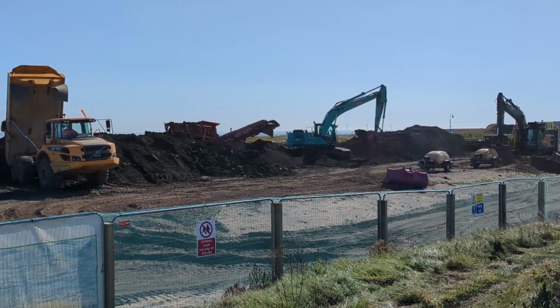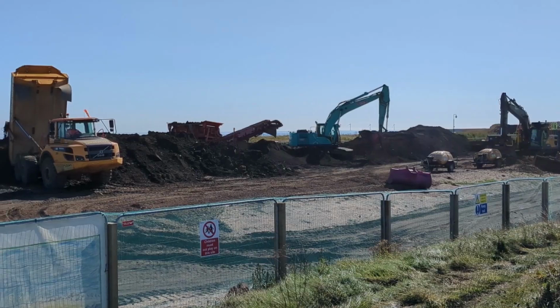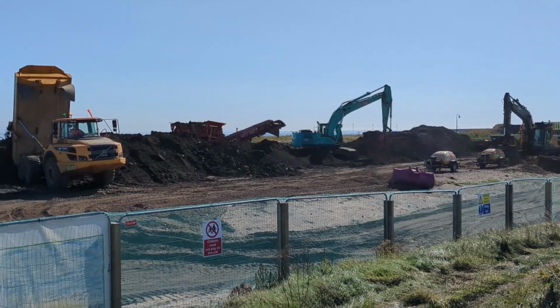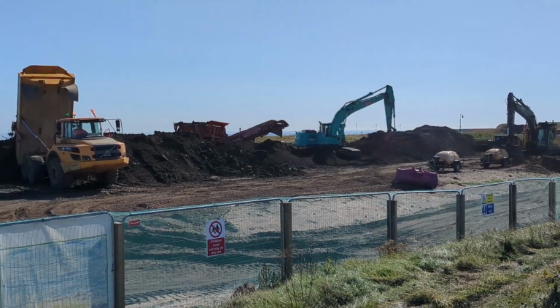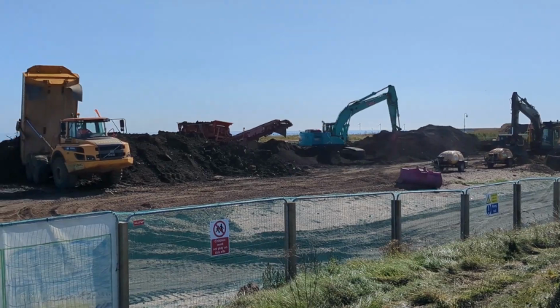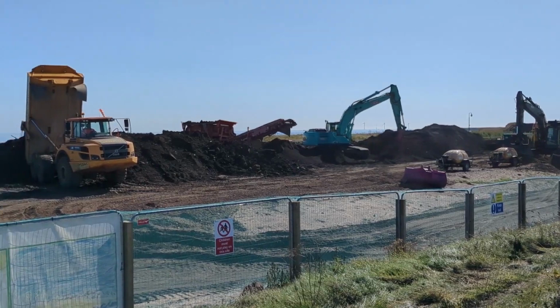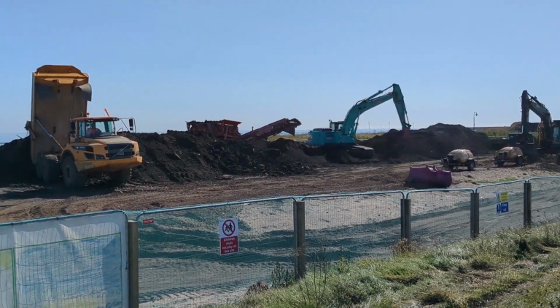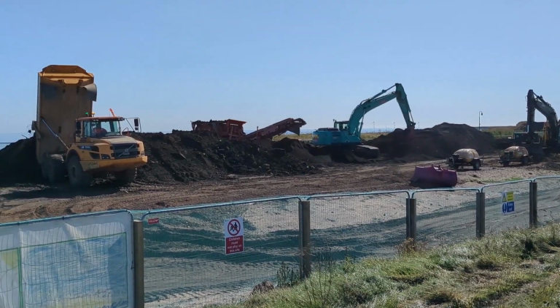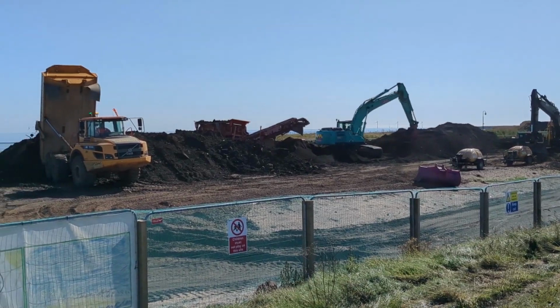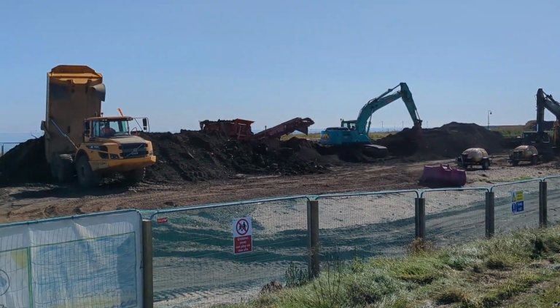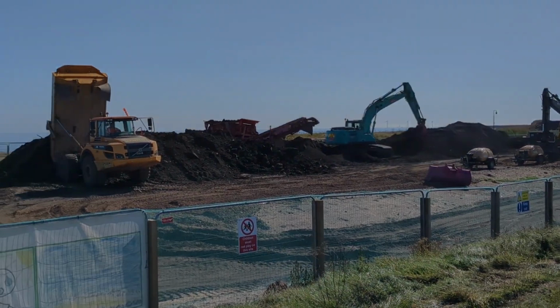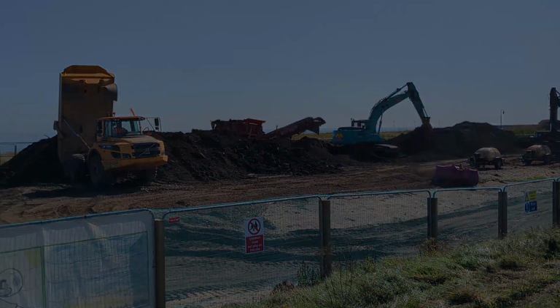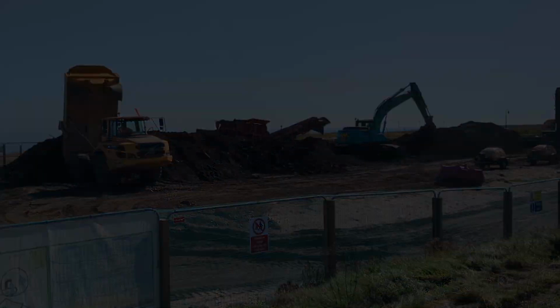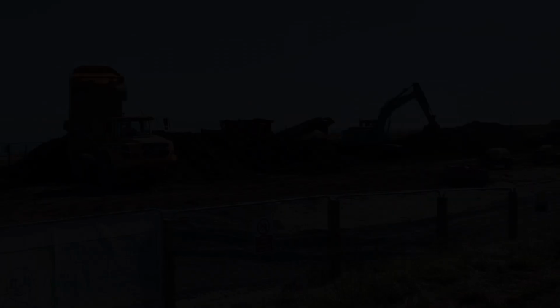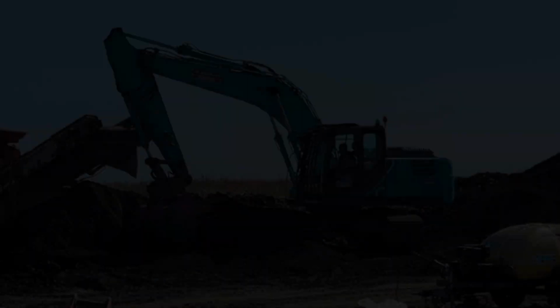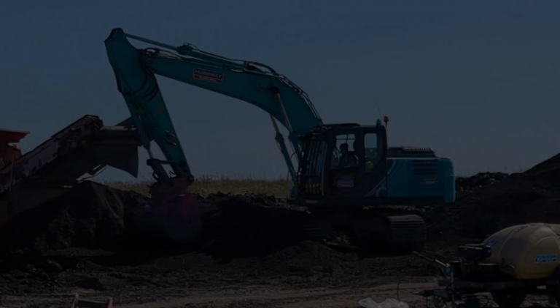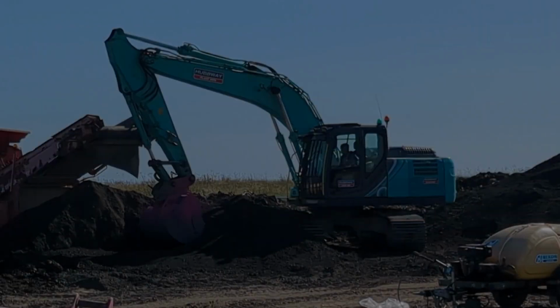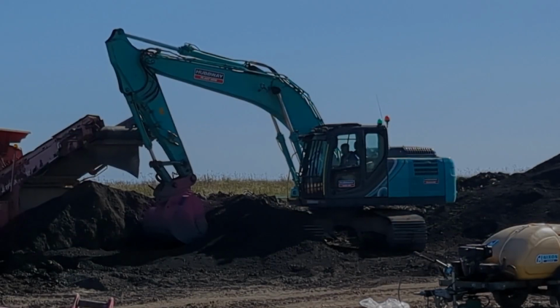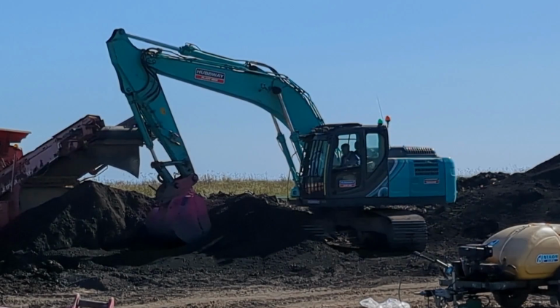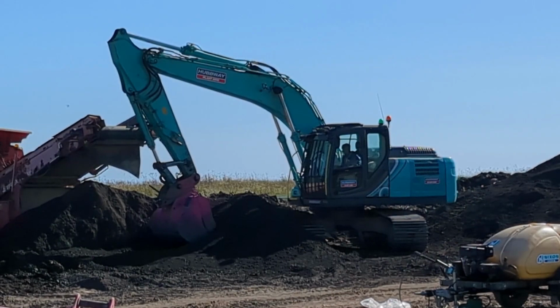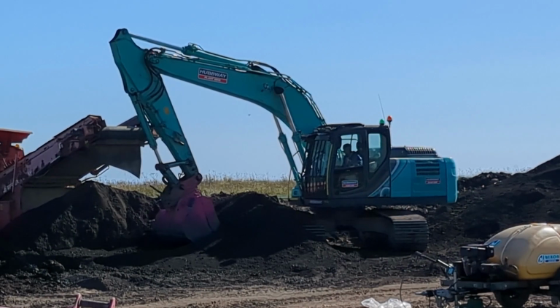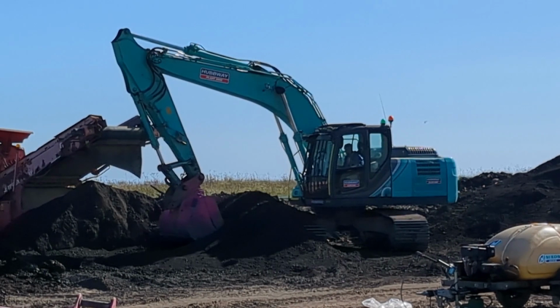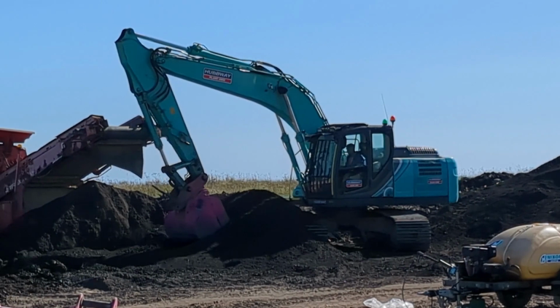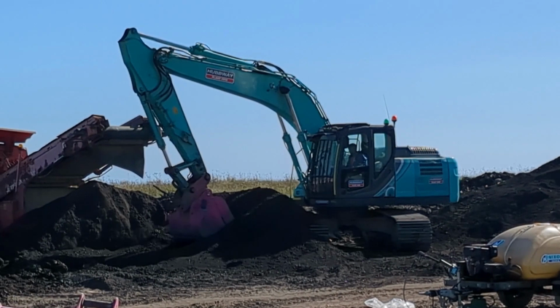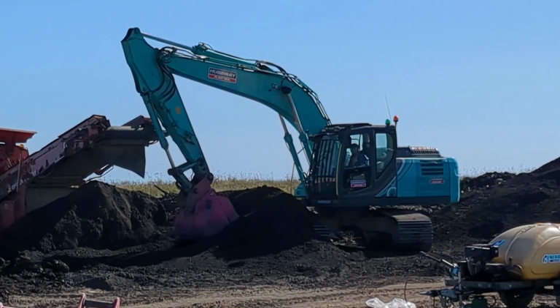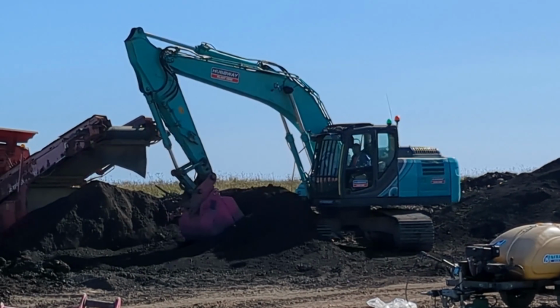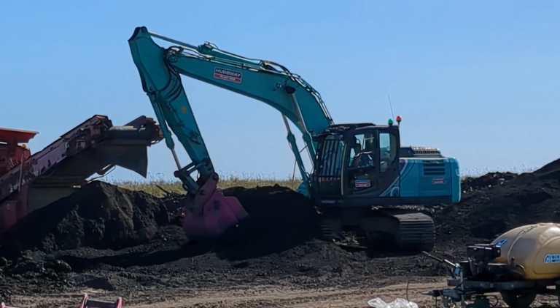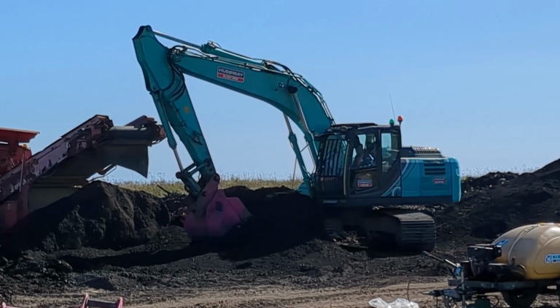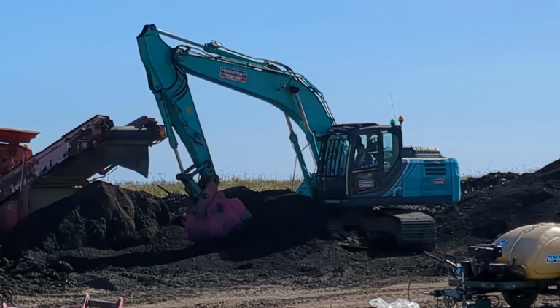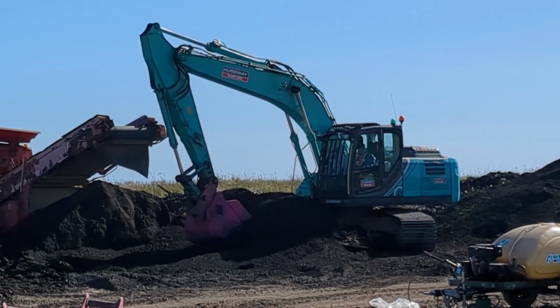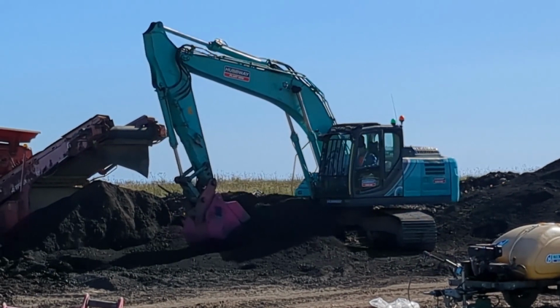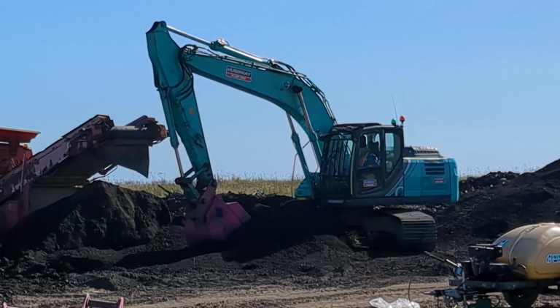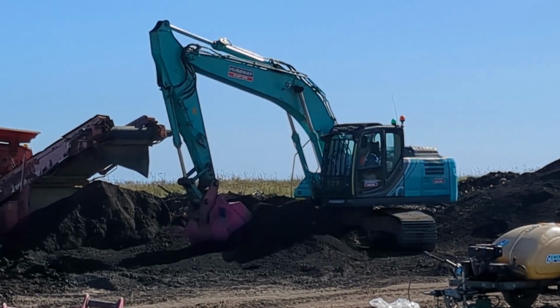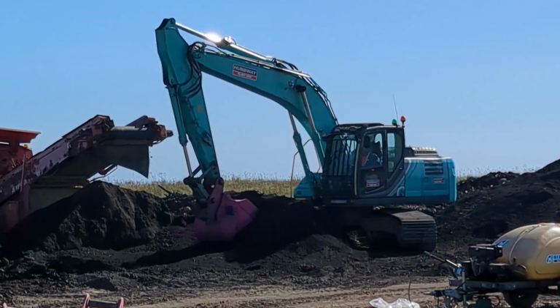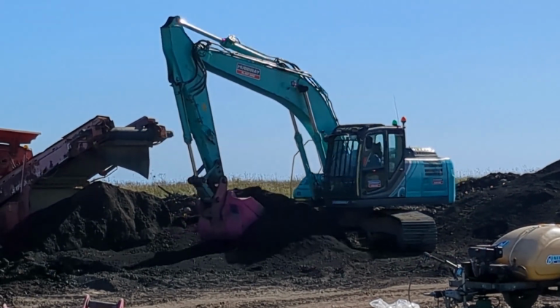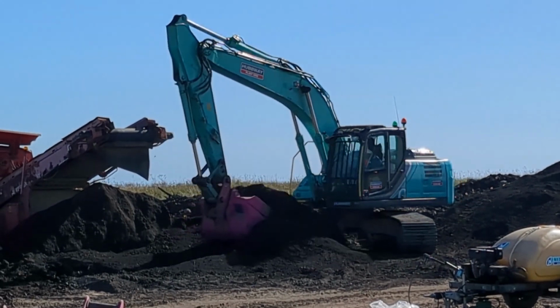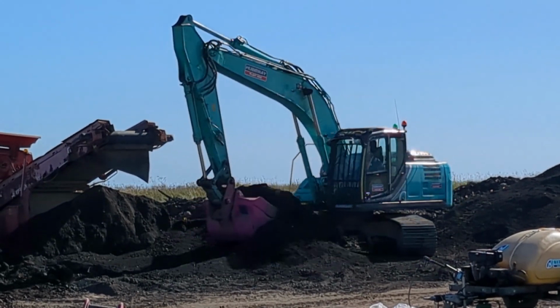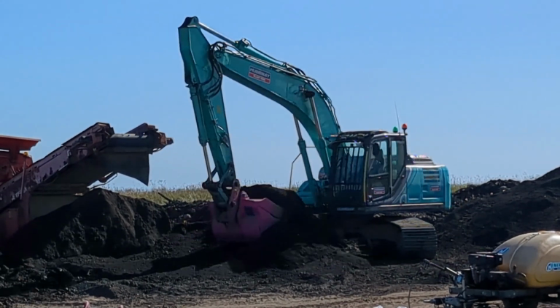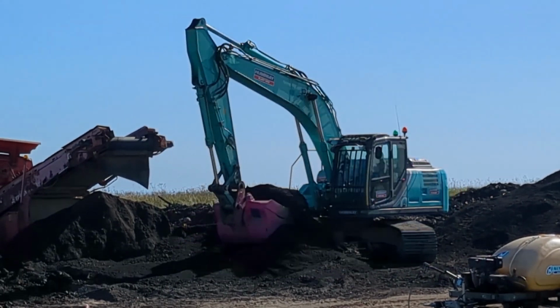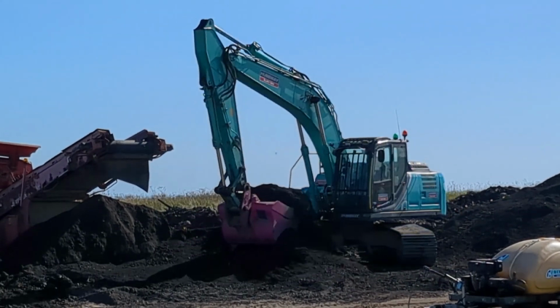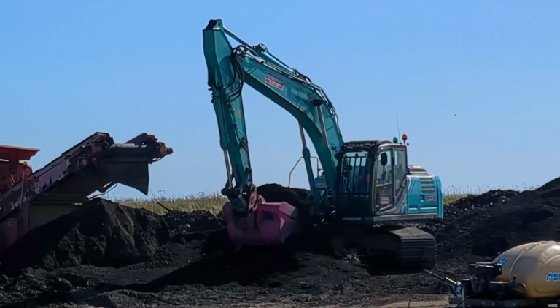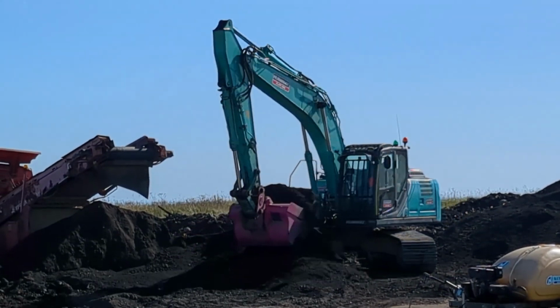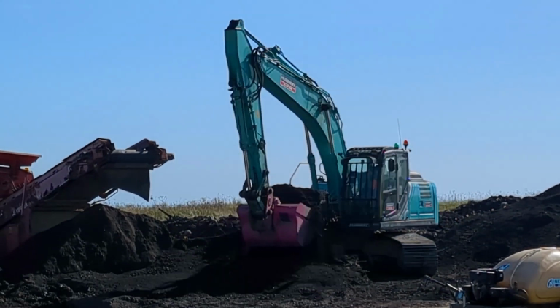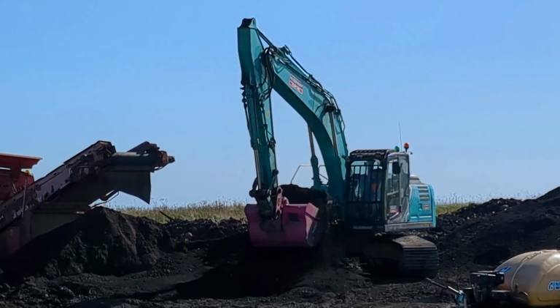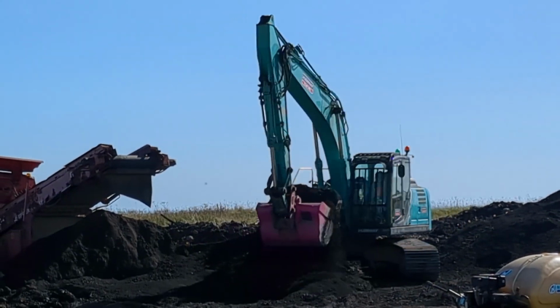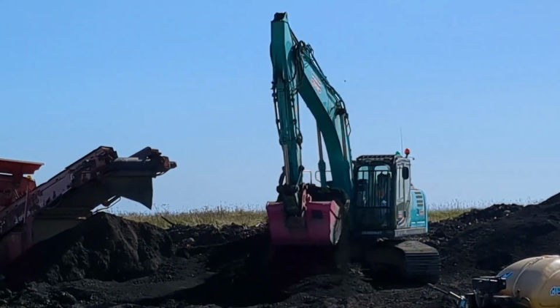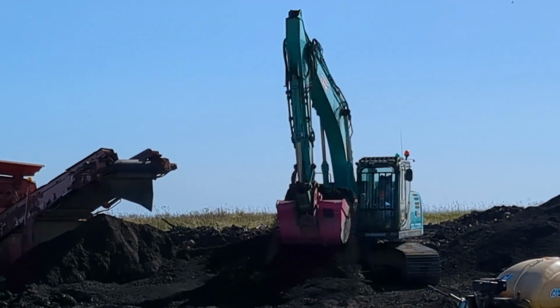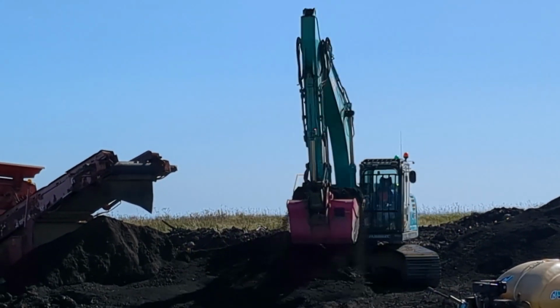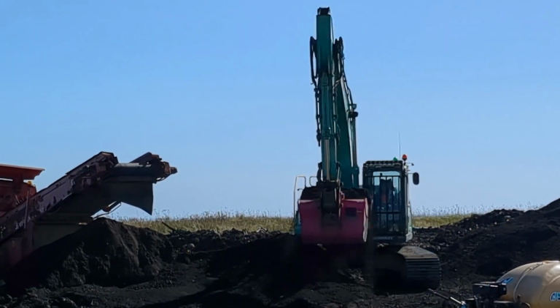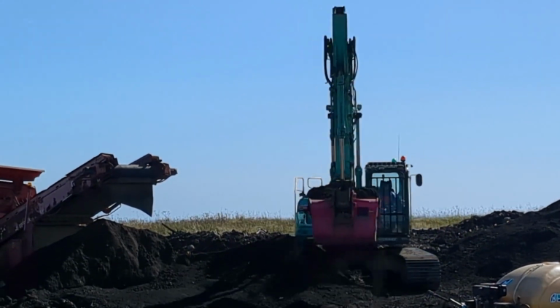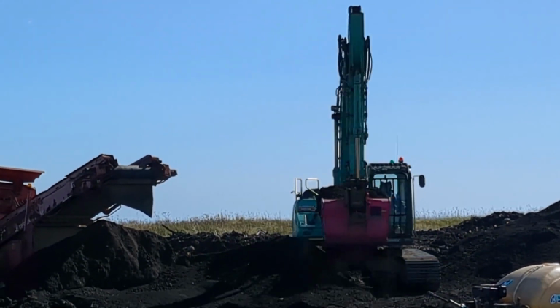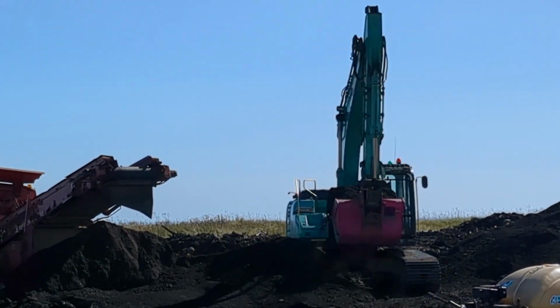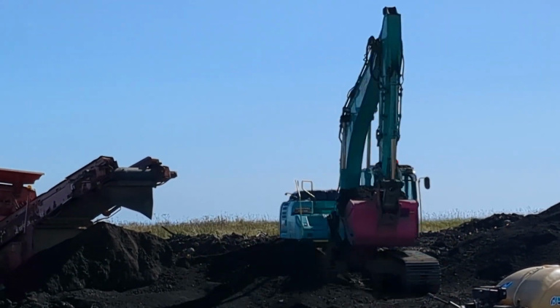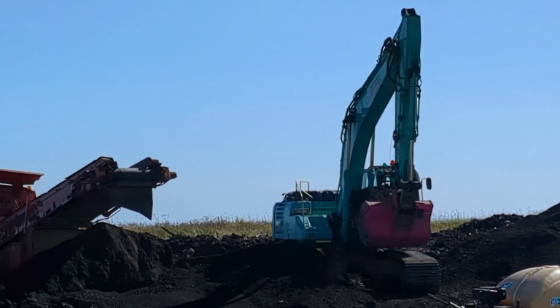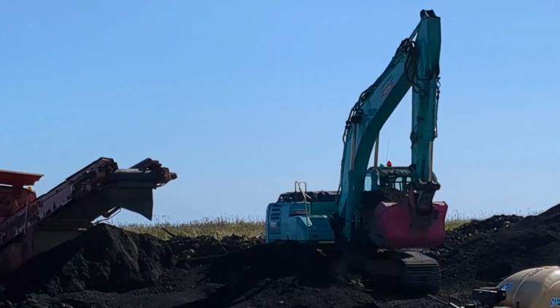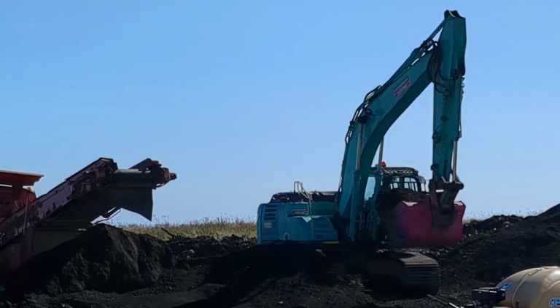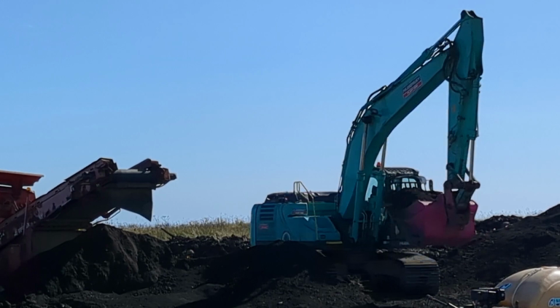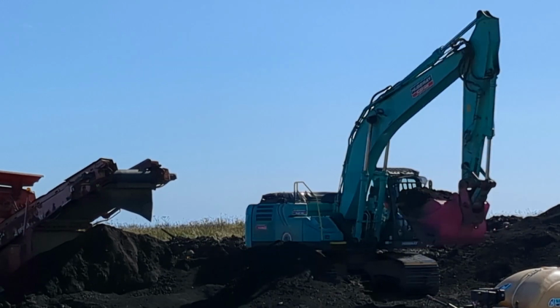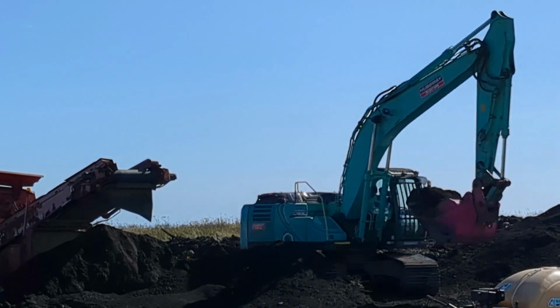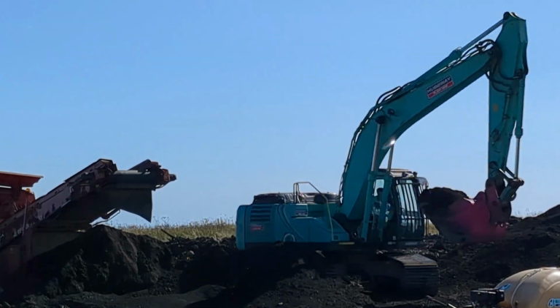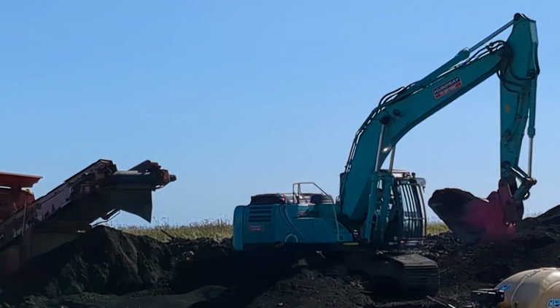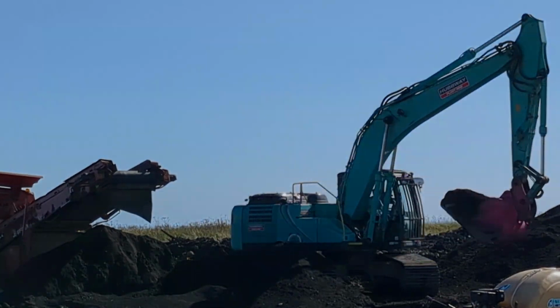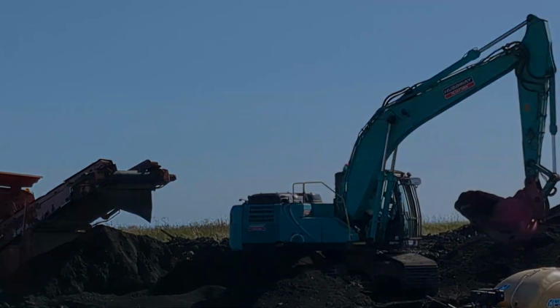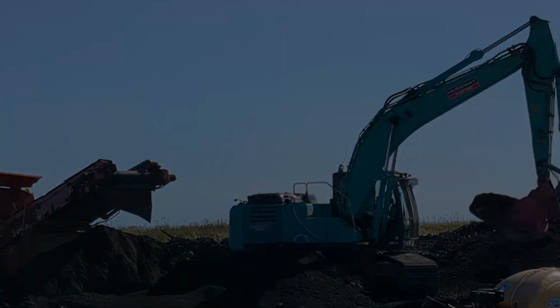Works are progressing really well. We're on track and on programme to complete sort of November, December time this year.